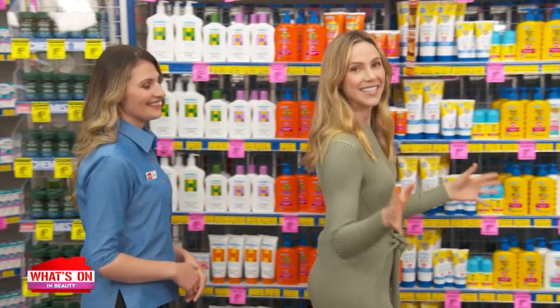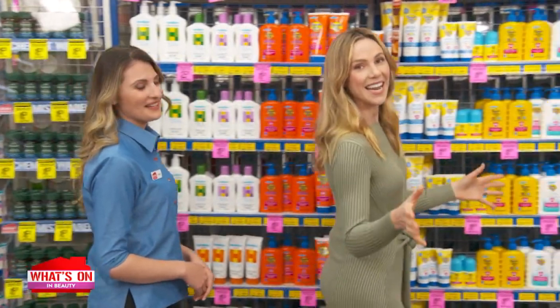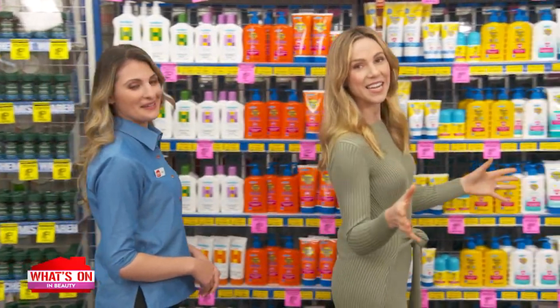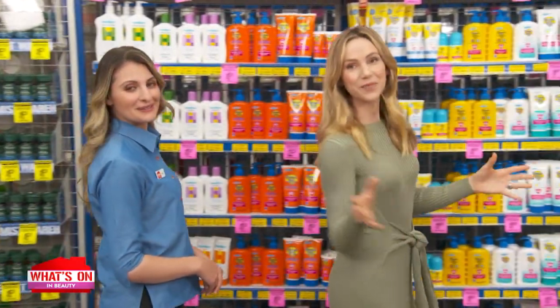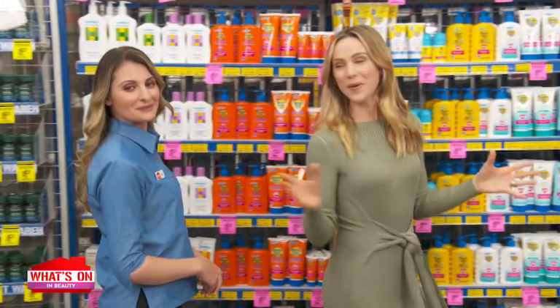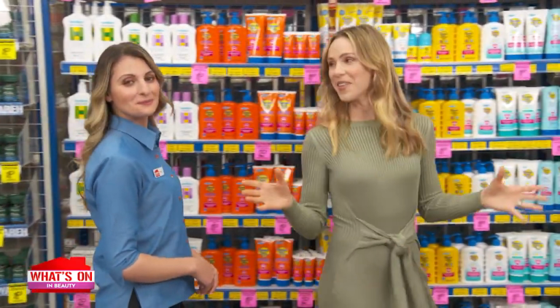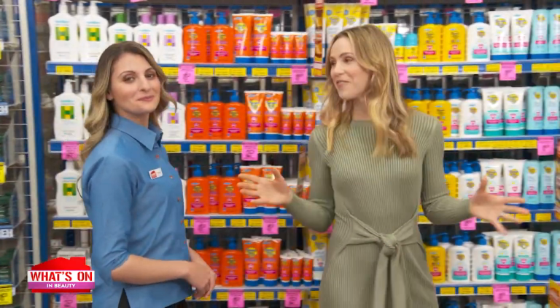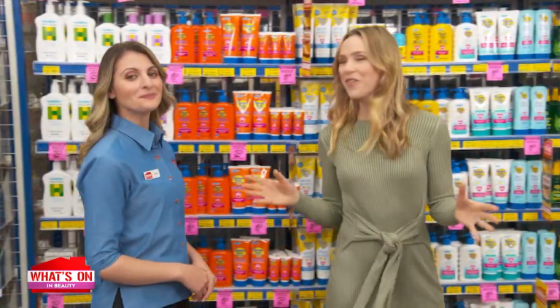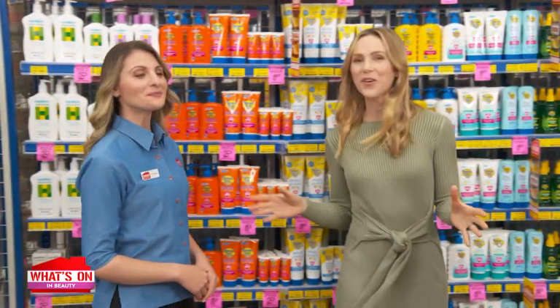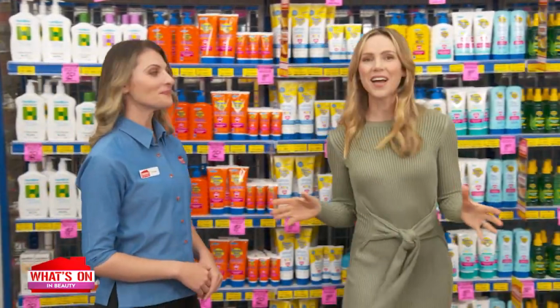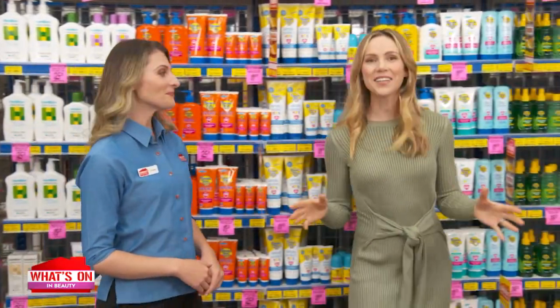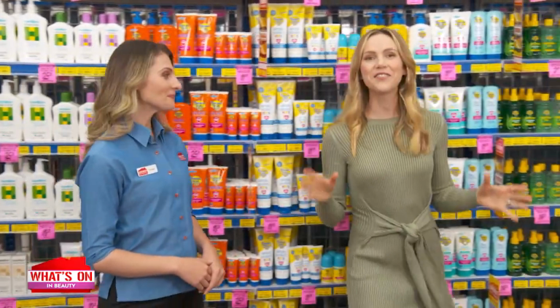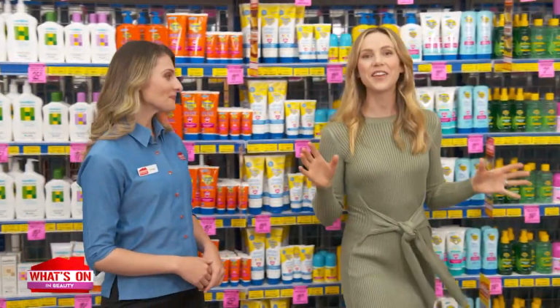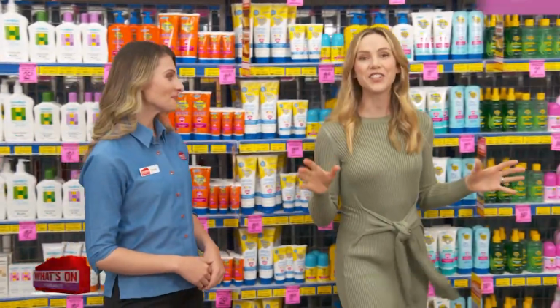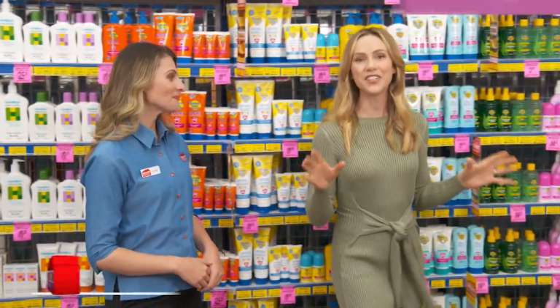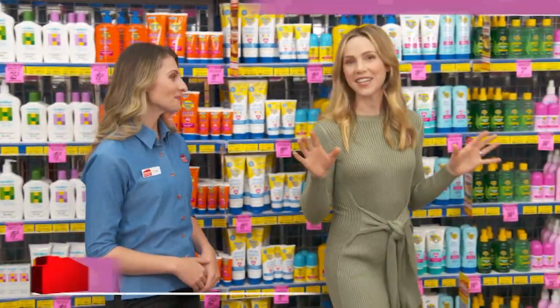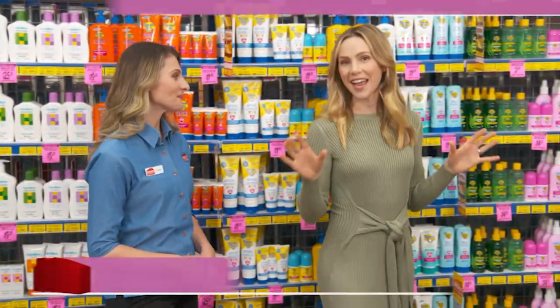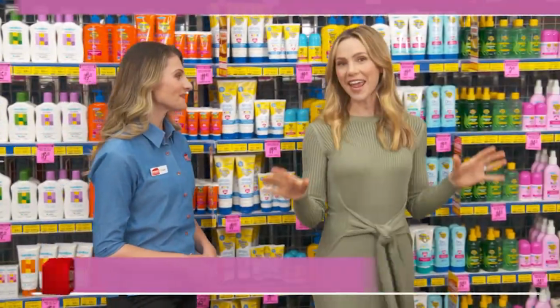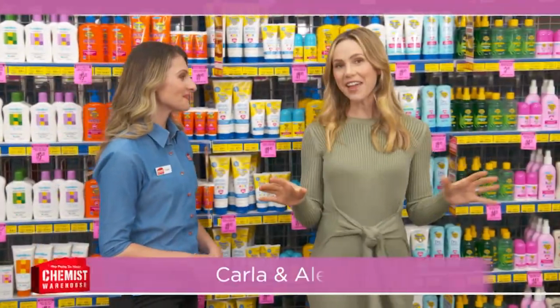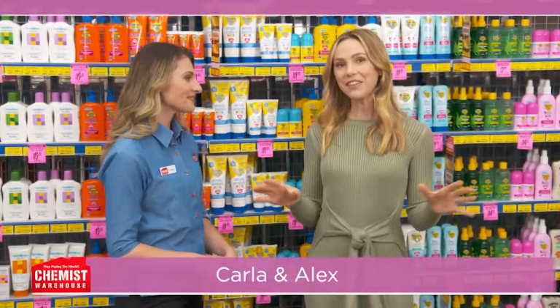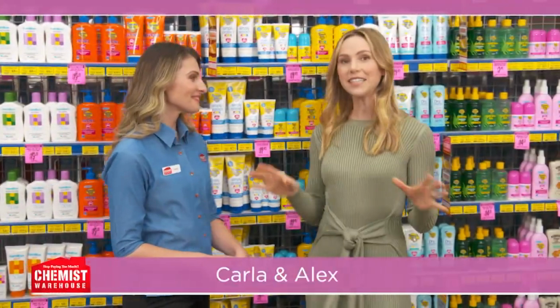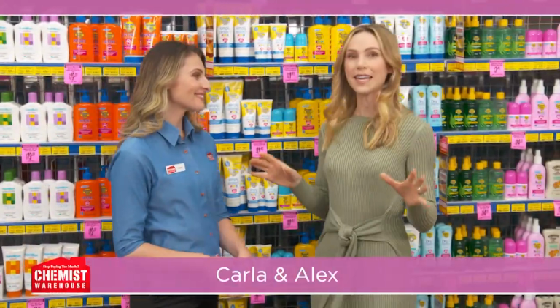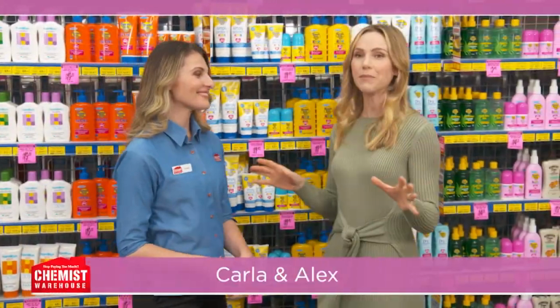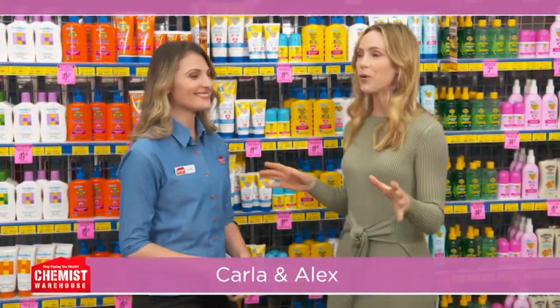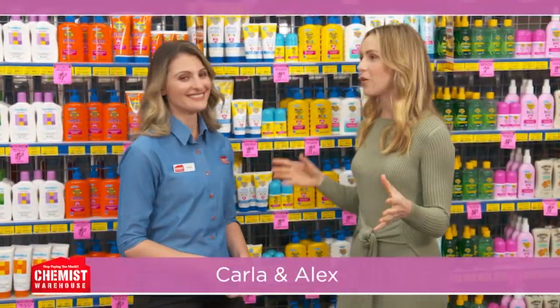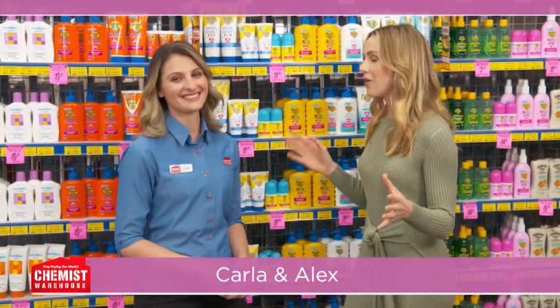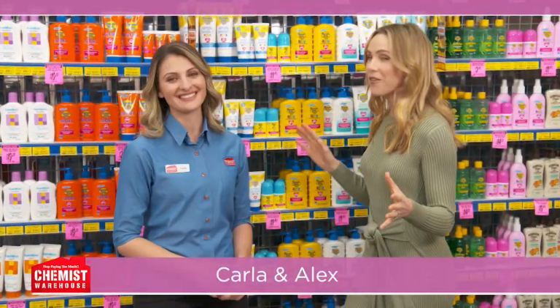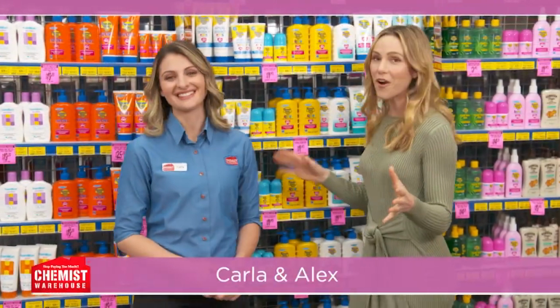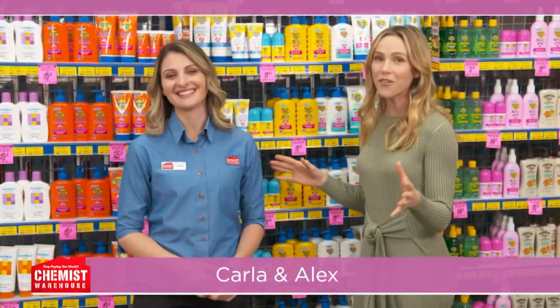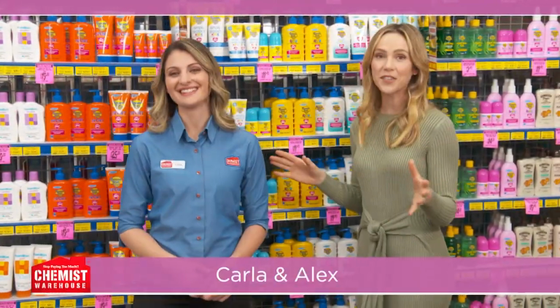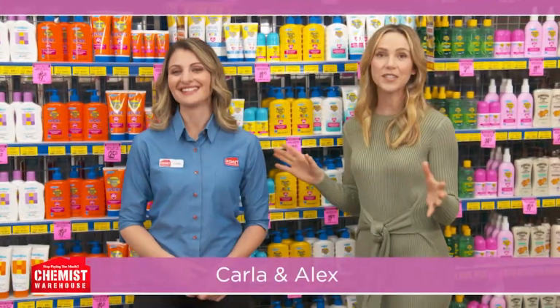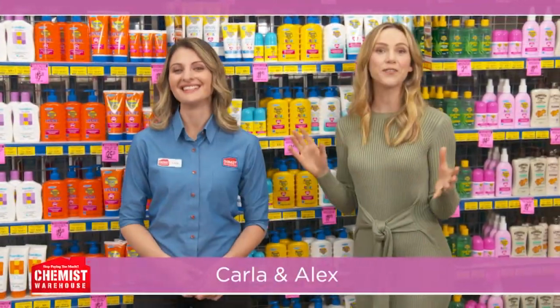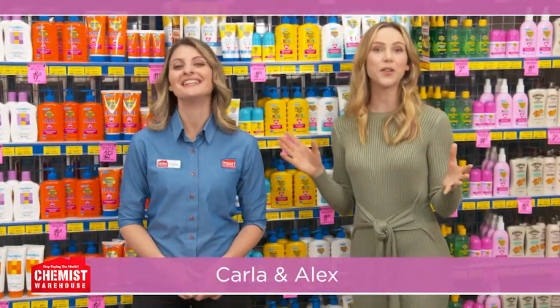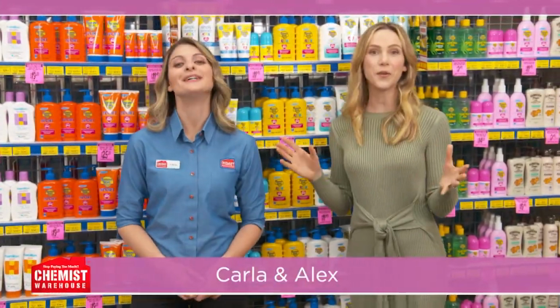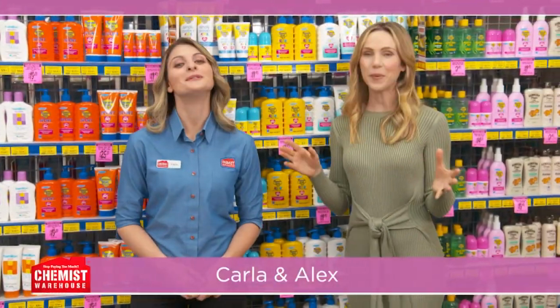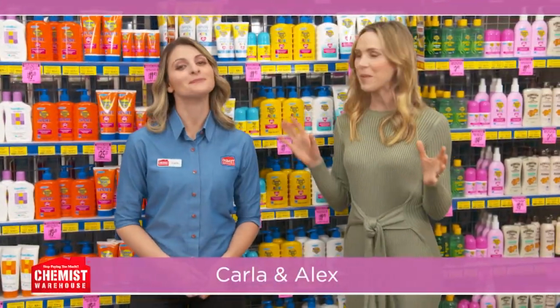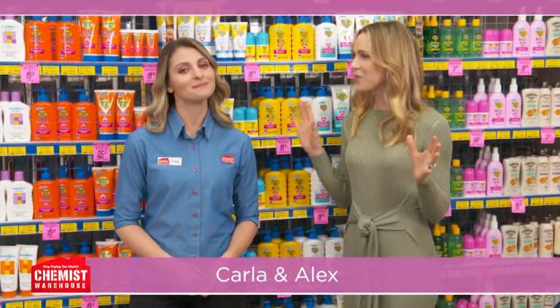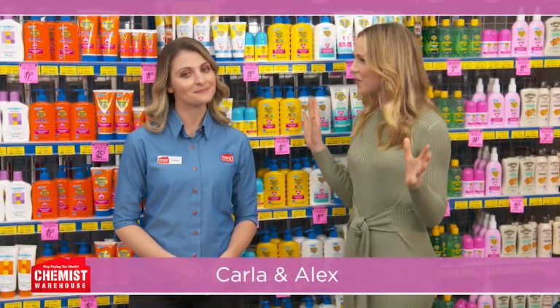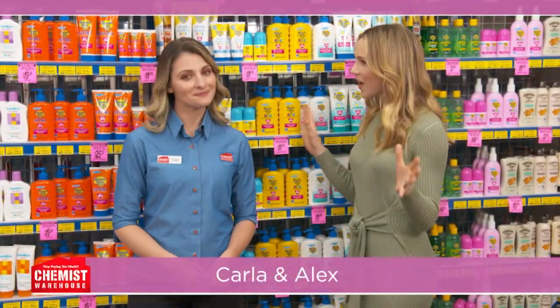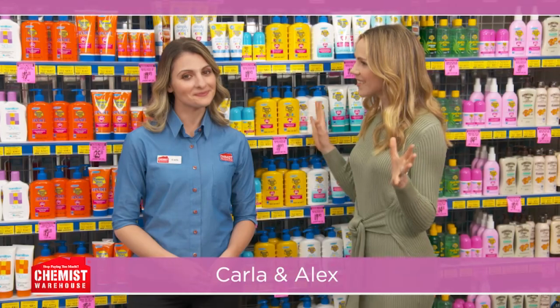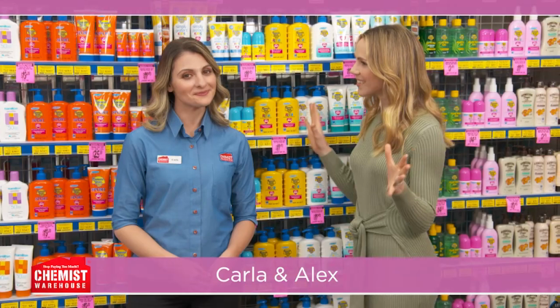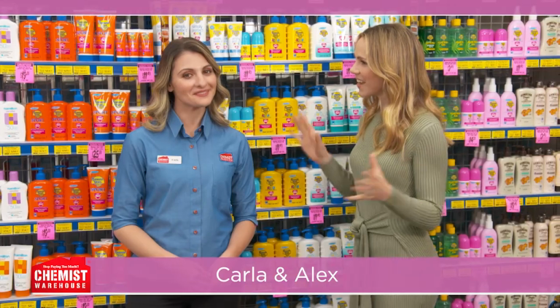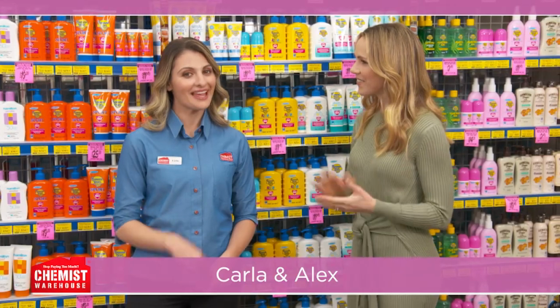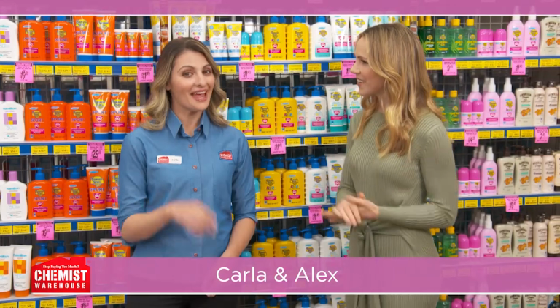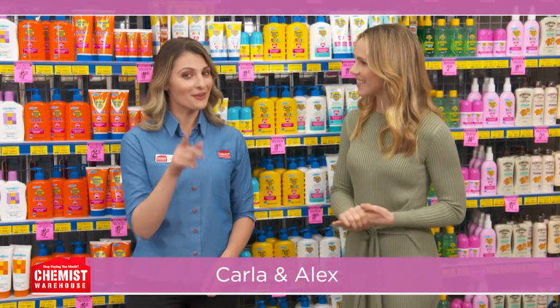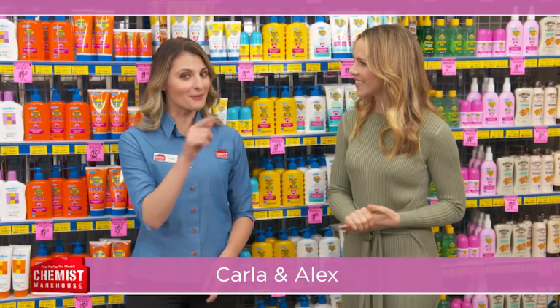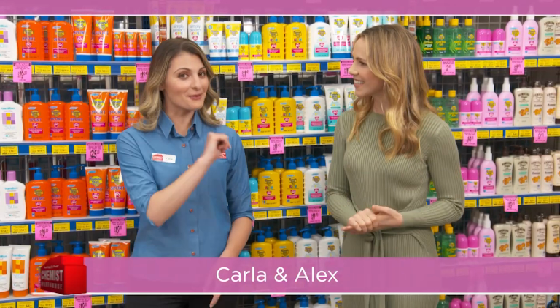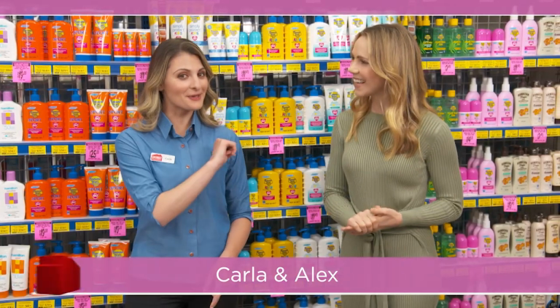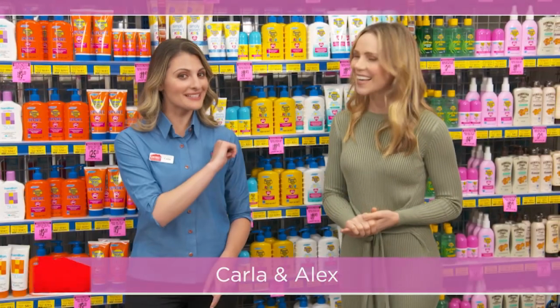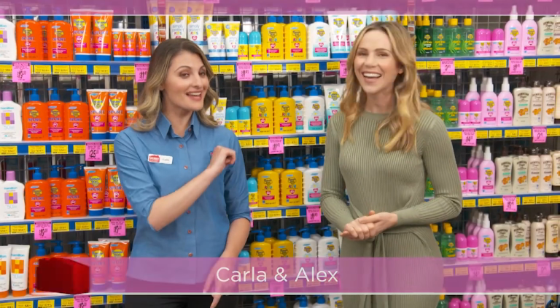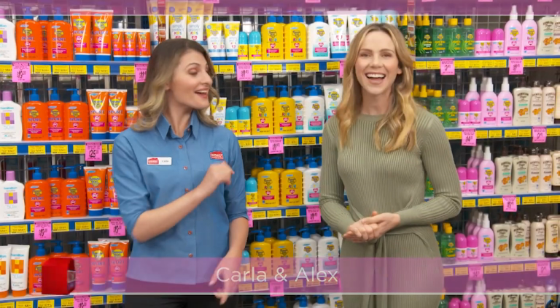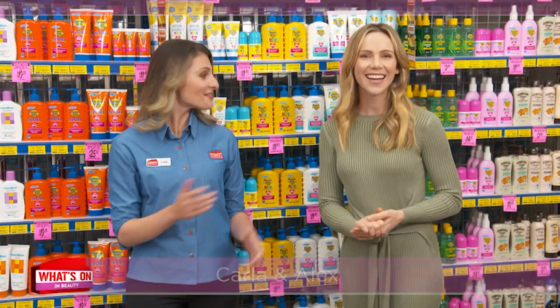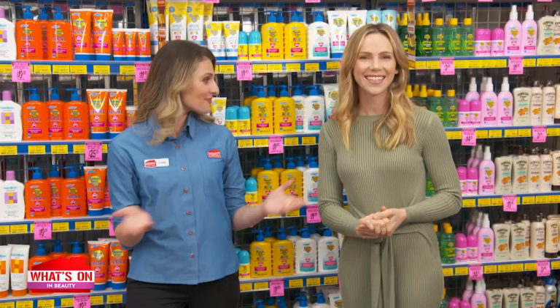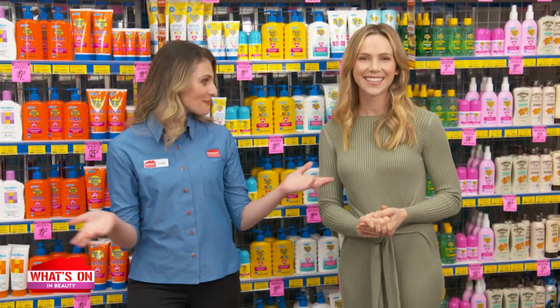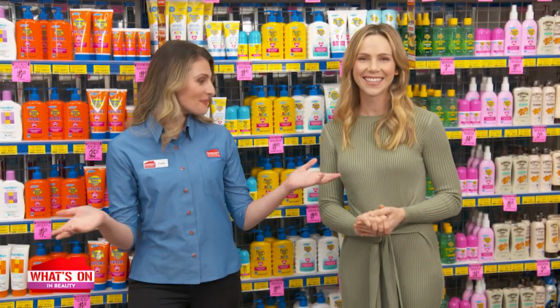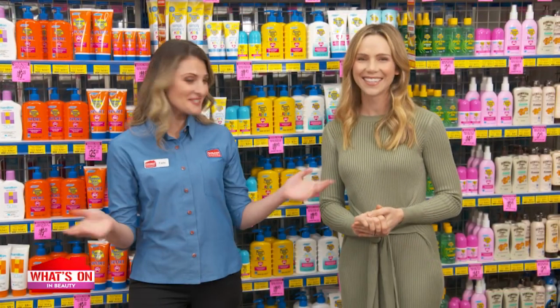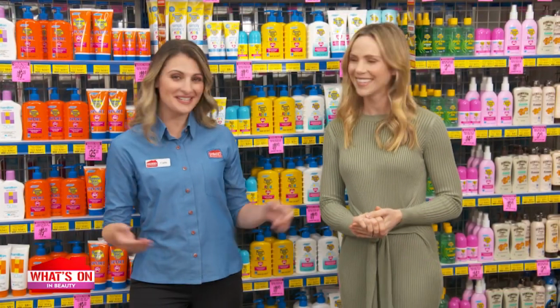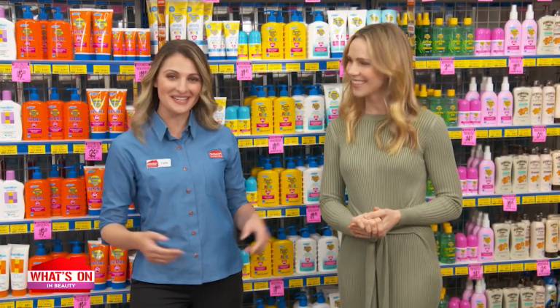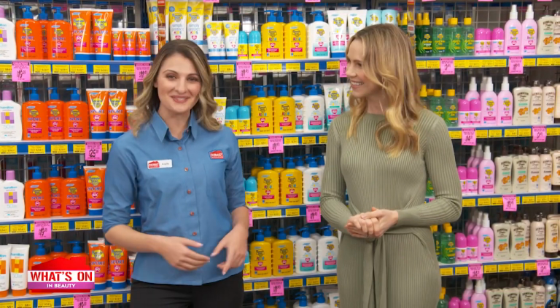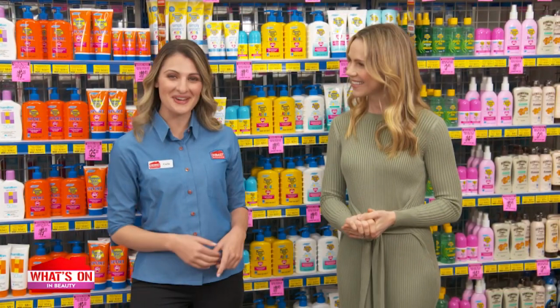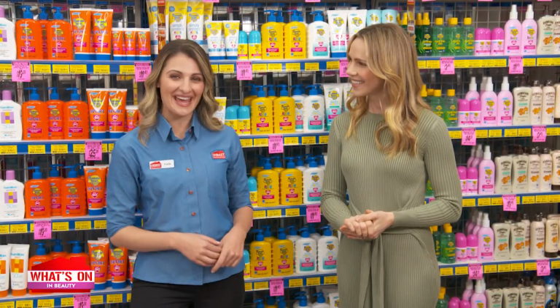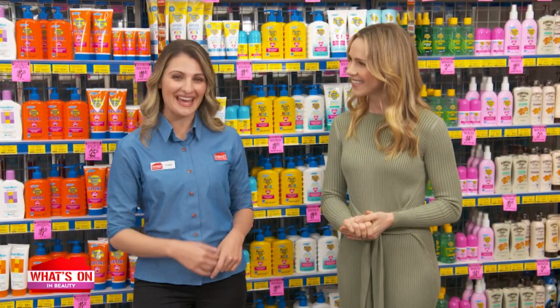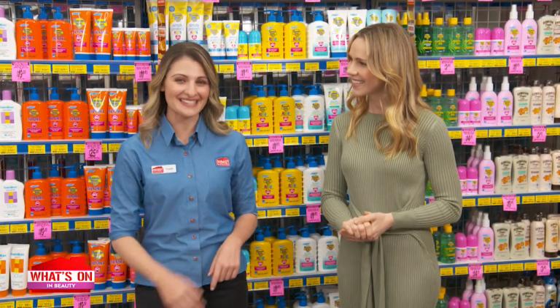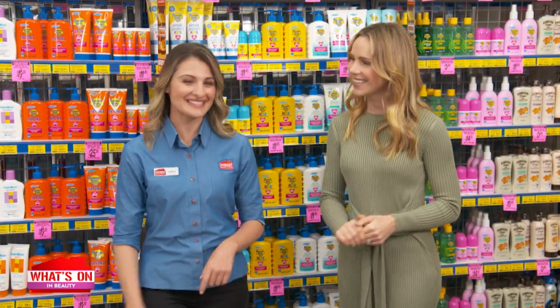Today's weather forecast features a heavy downpour of offers followed by bright savings. Reporting live from What's On In The Warehouse.